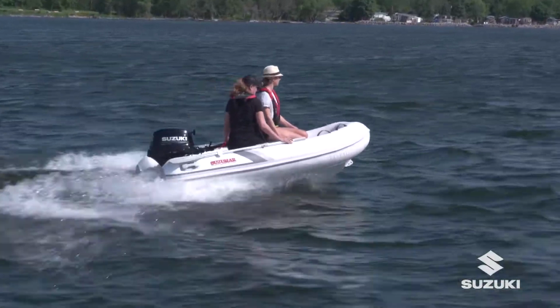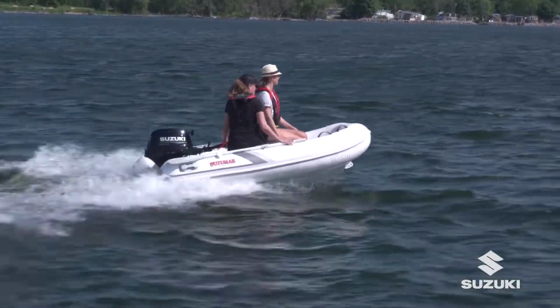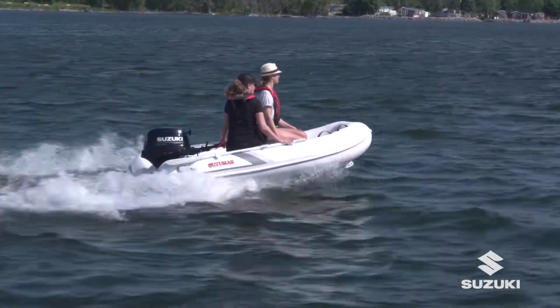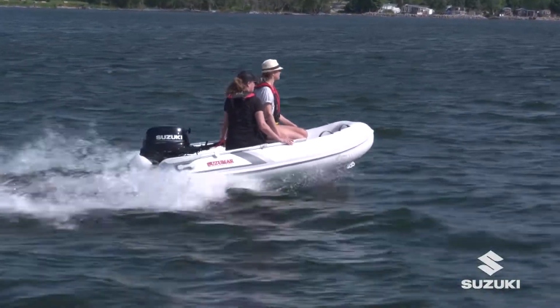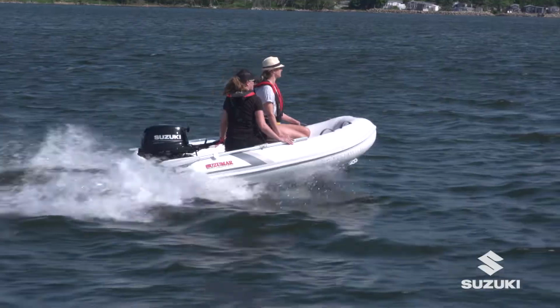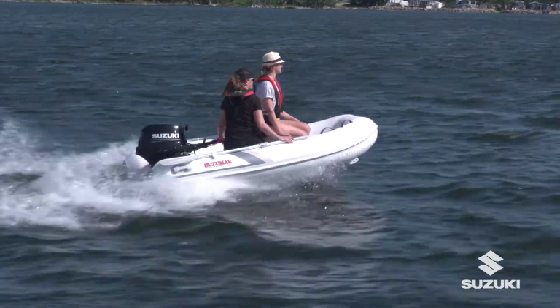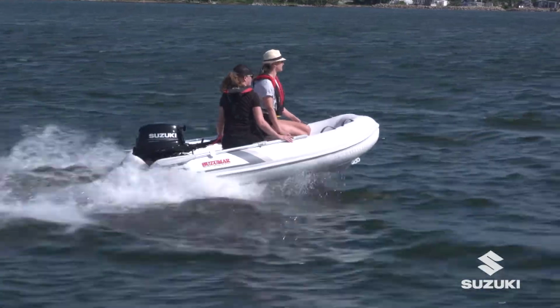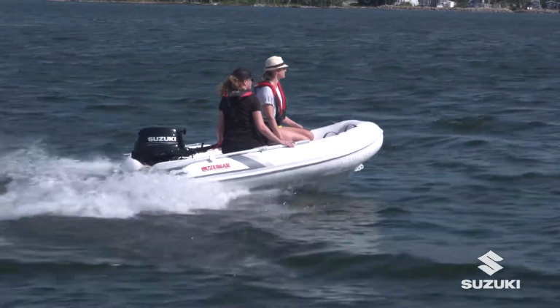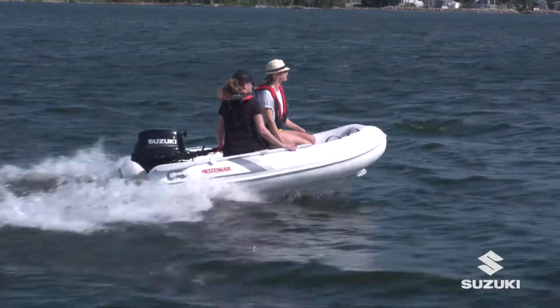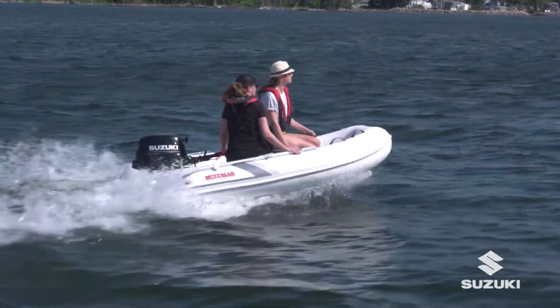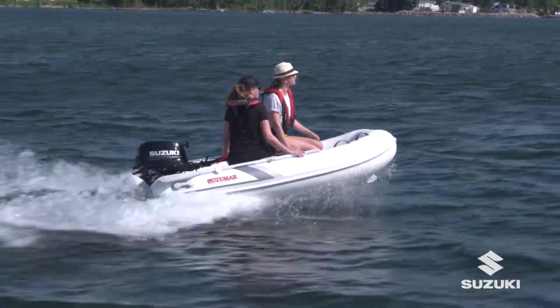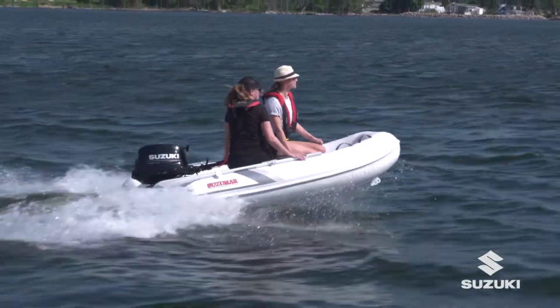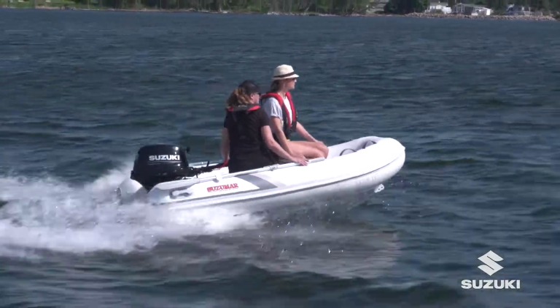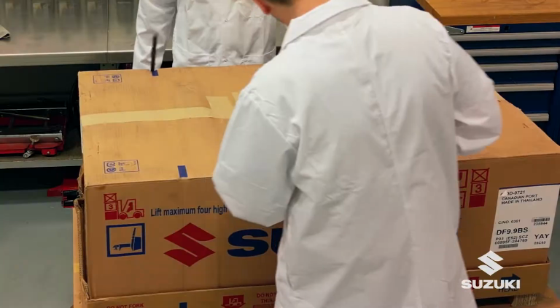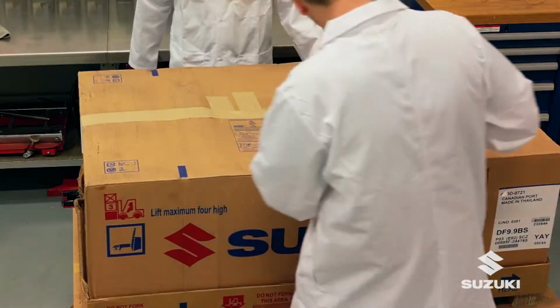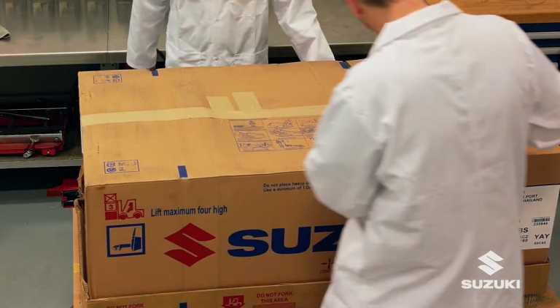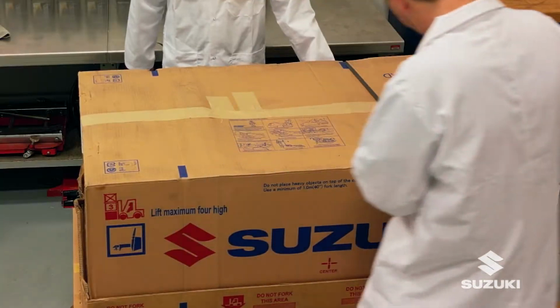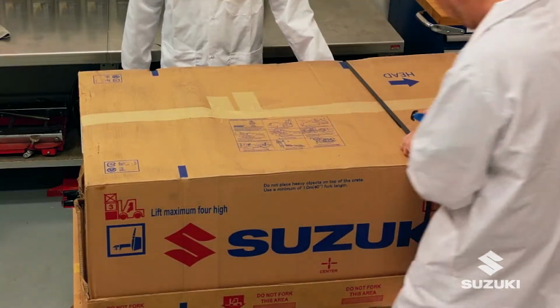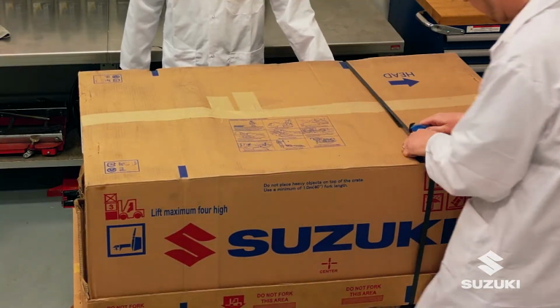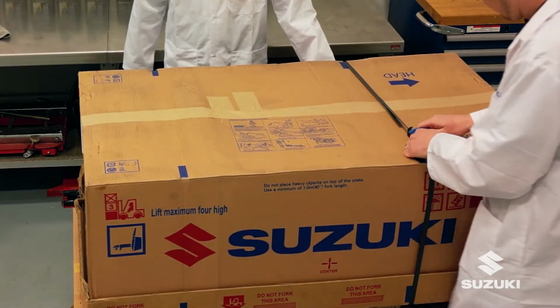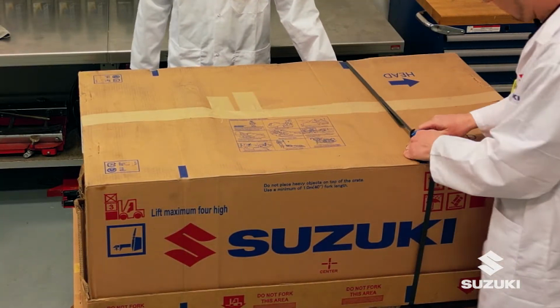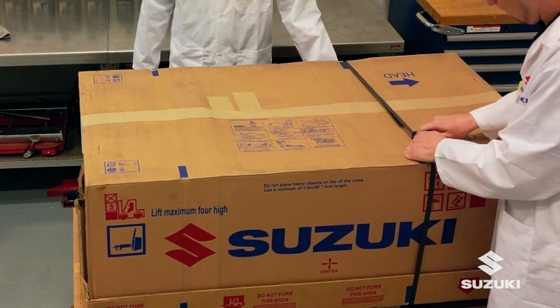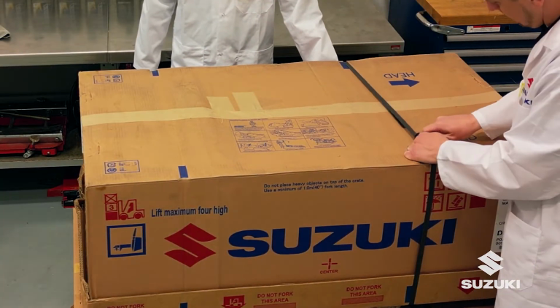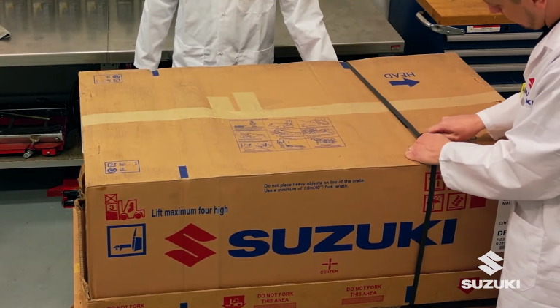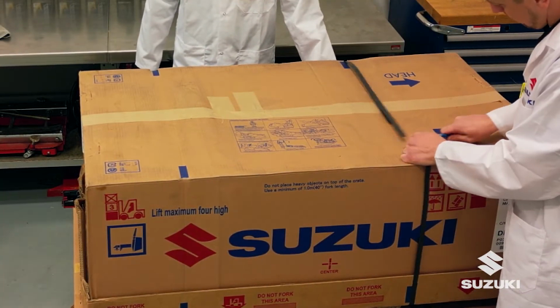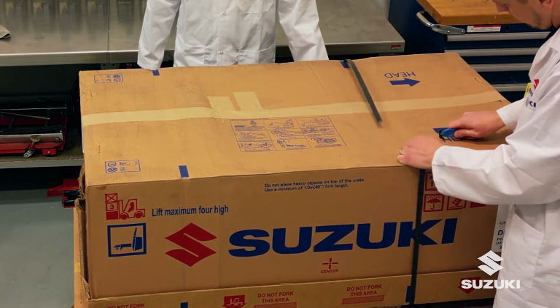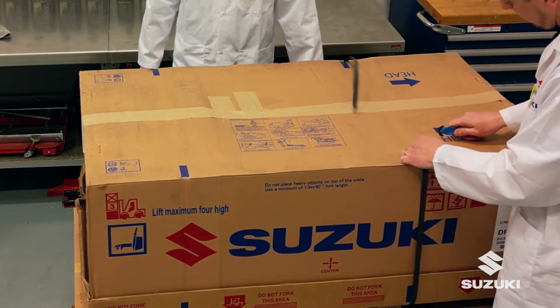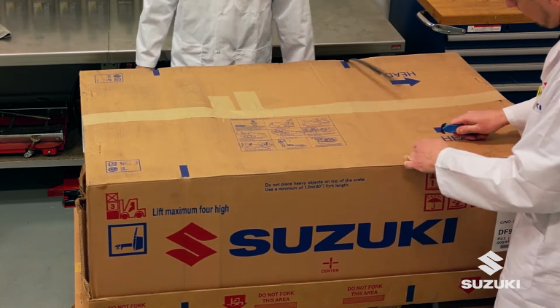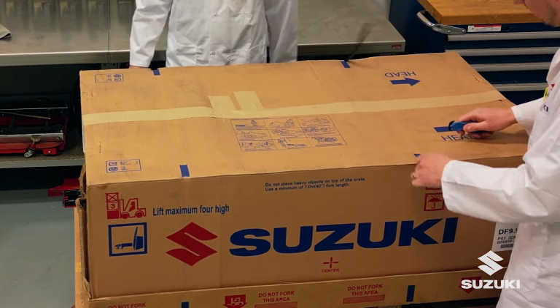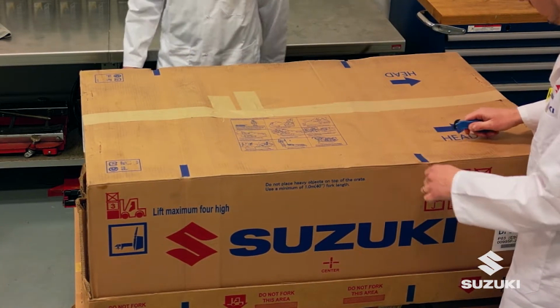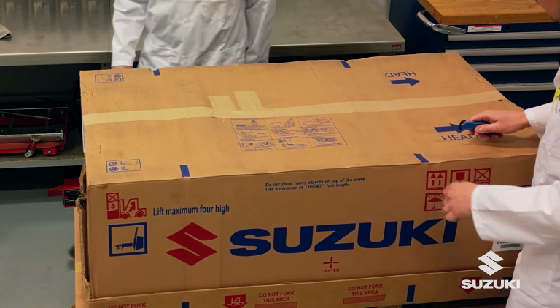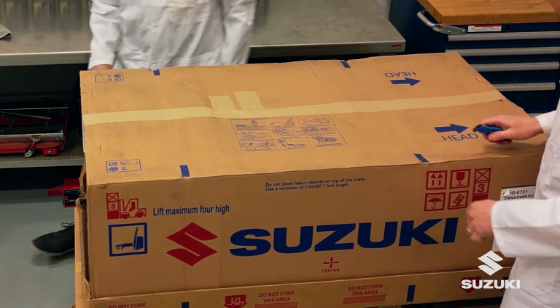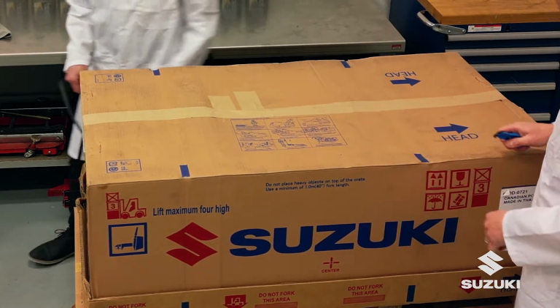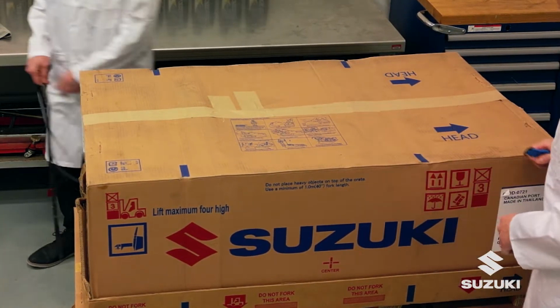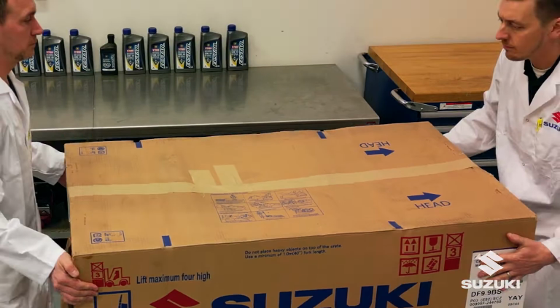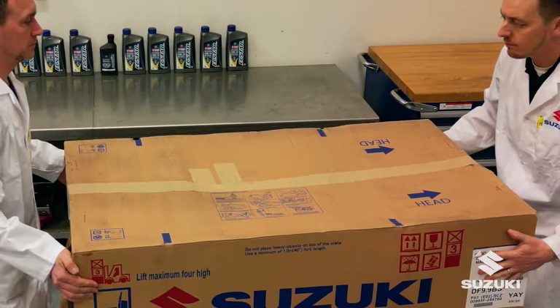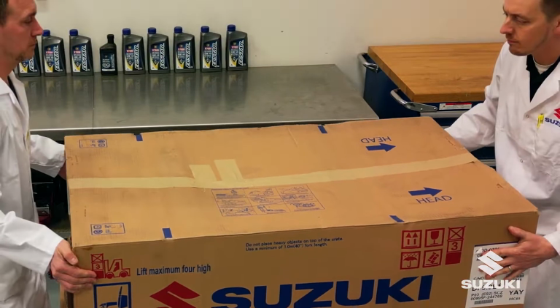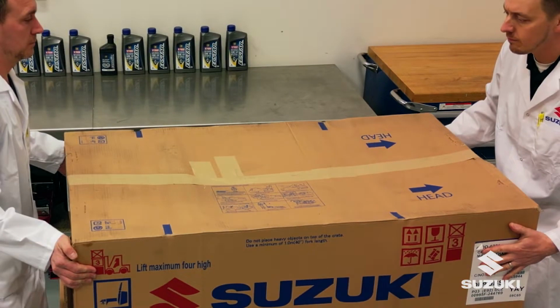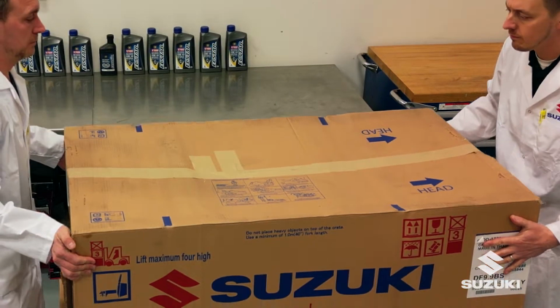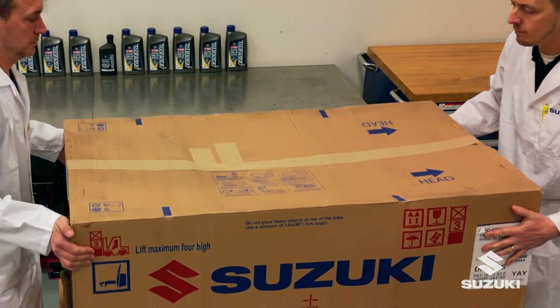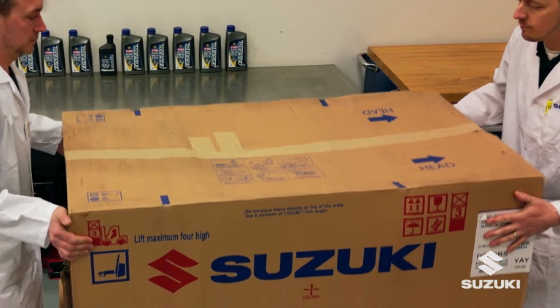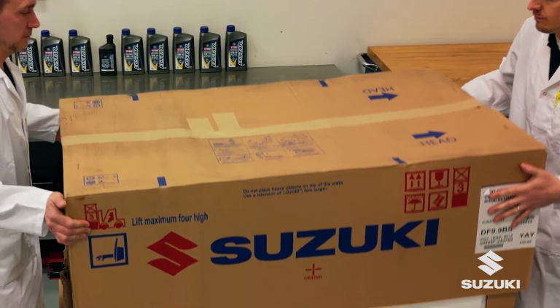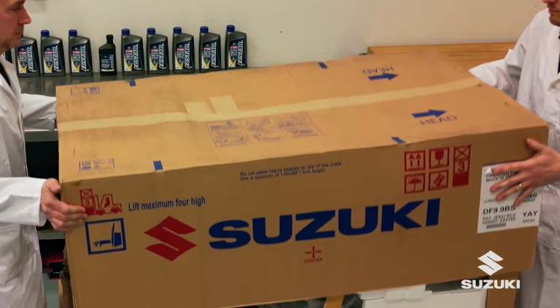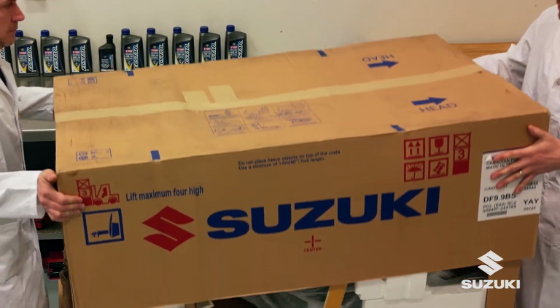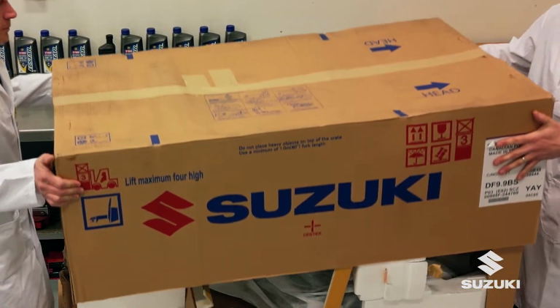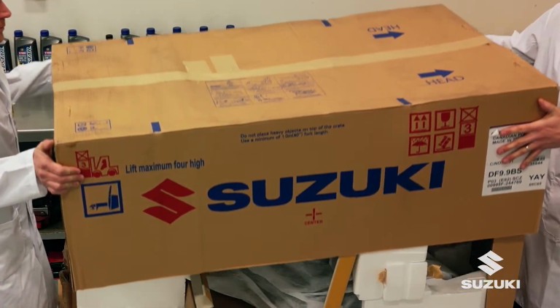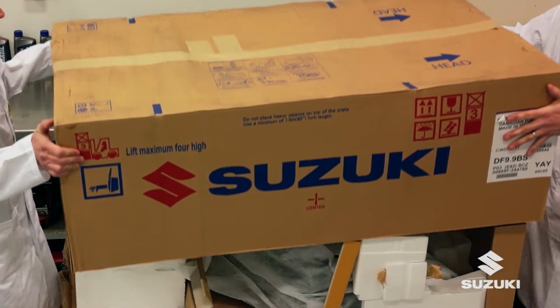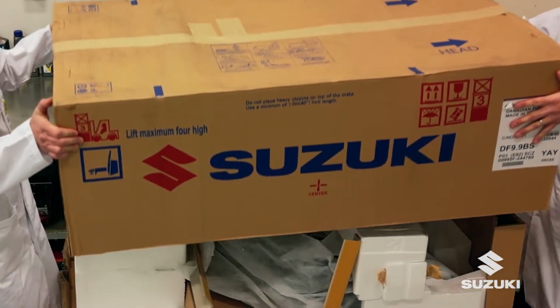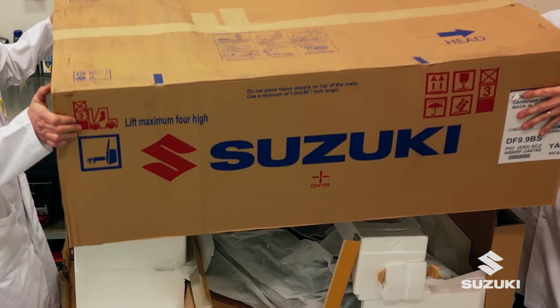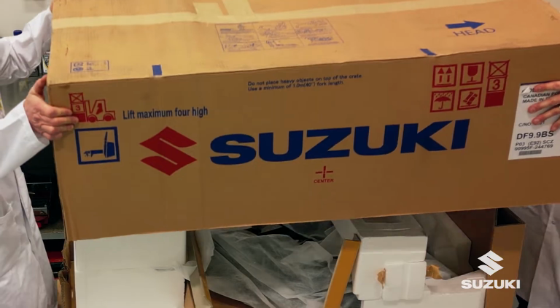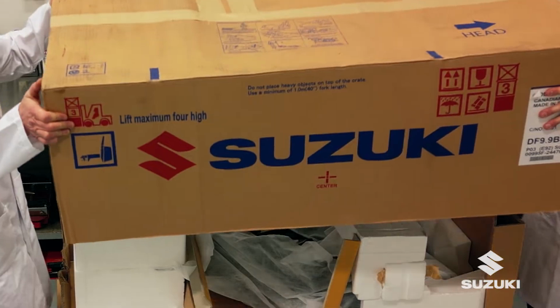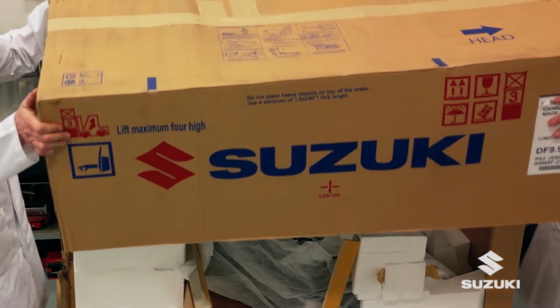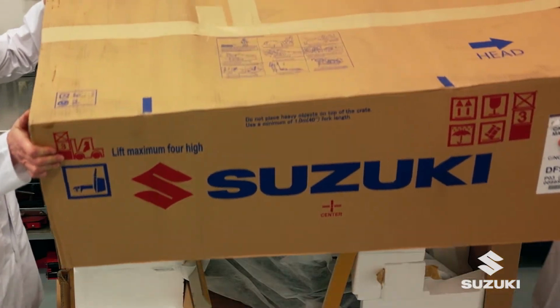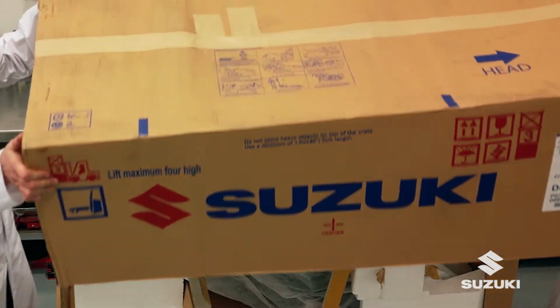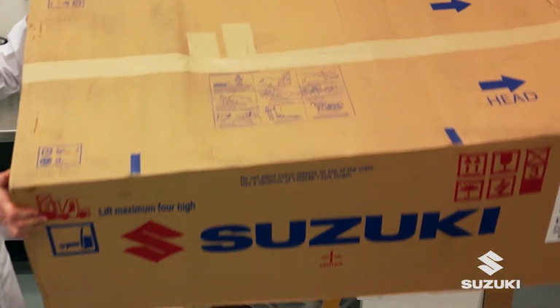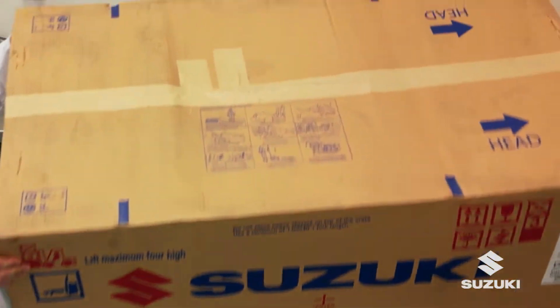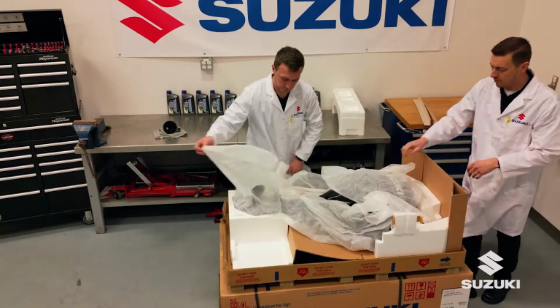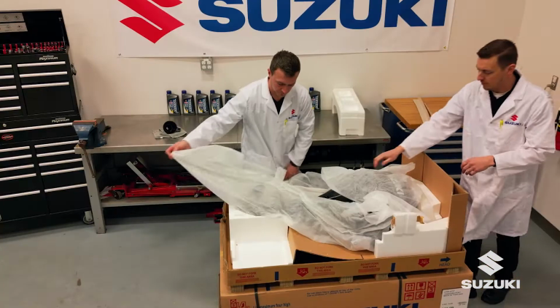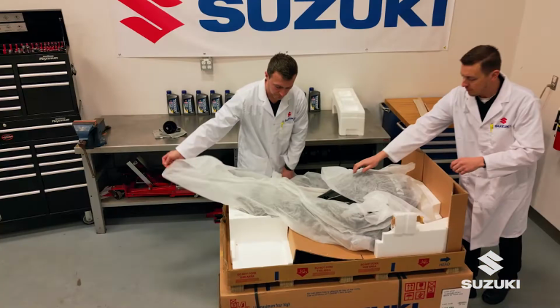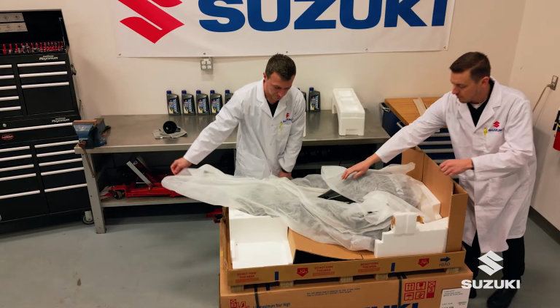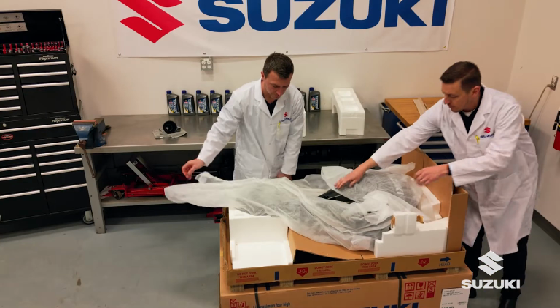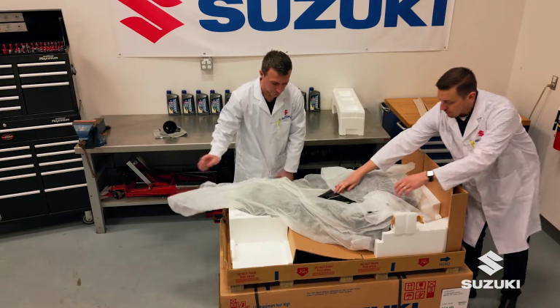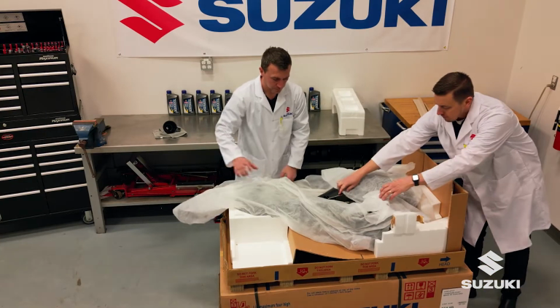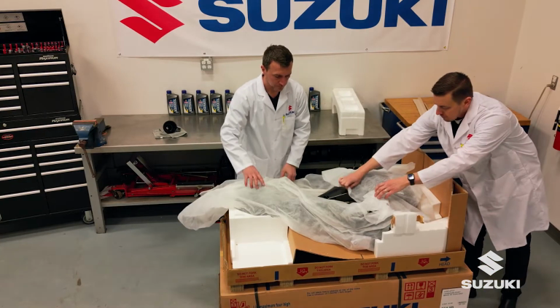Using a short blade knife, carefully open the box, remove packing materials and locate the owner's manual and toolkit.